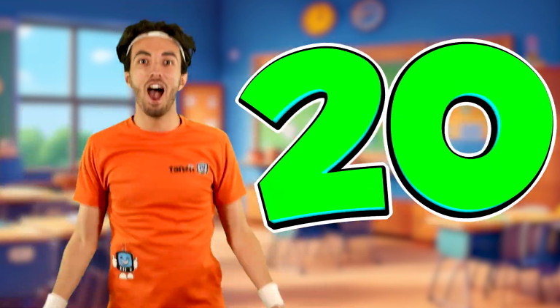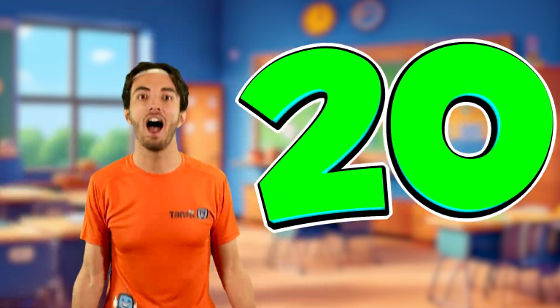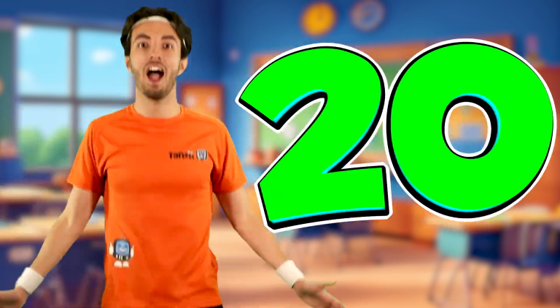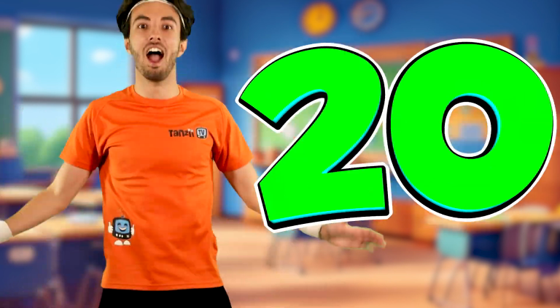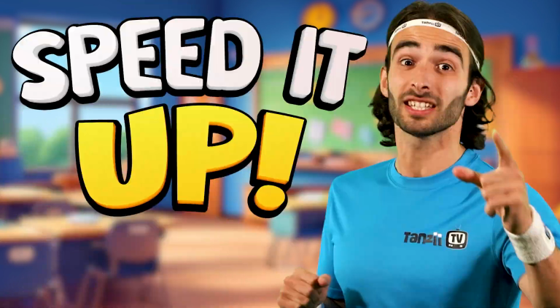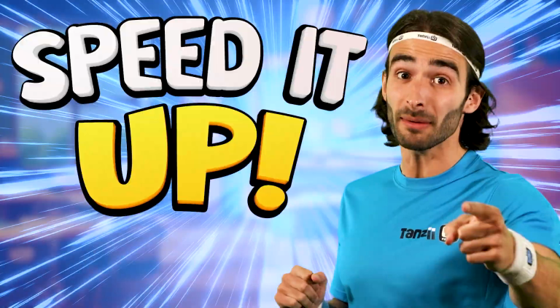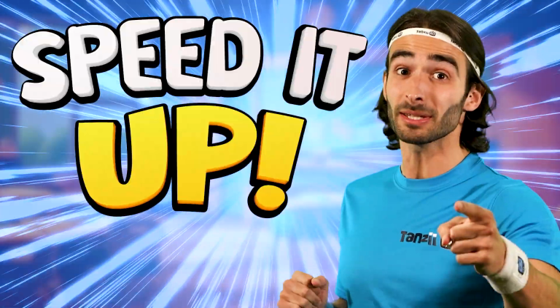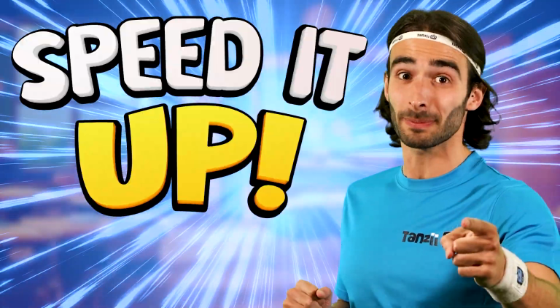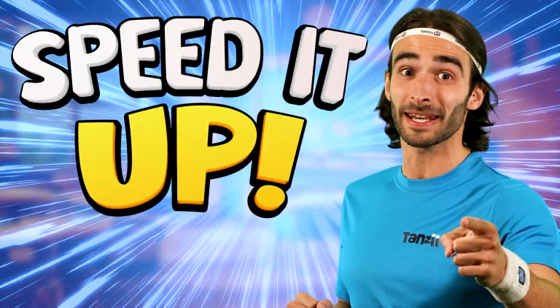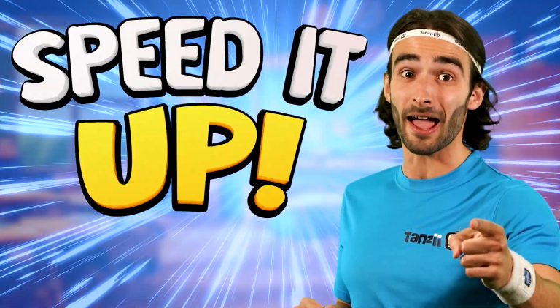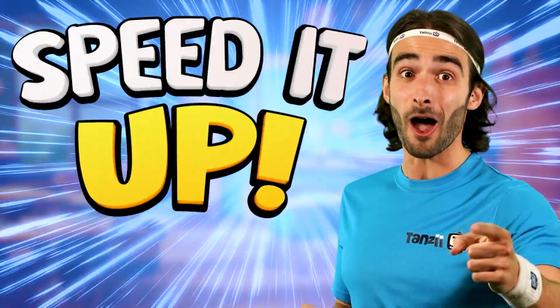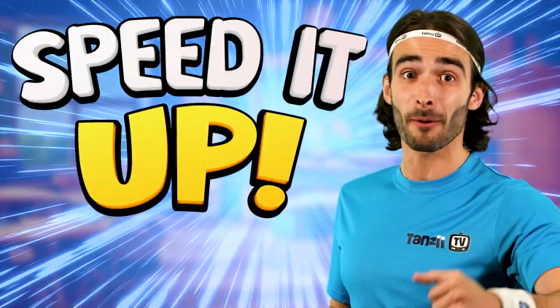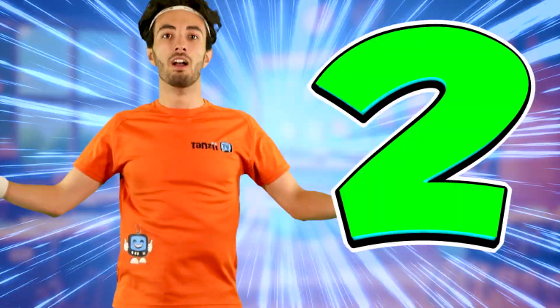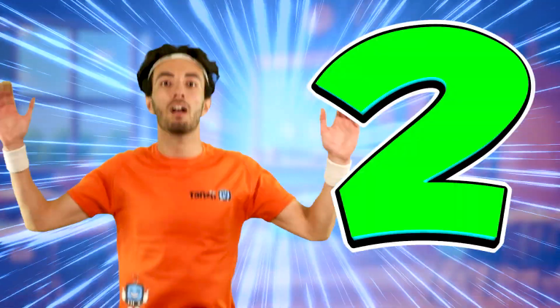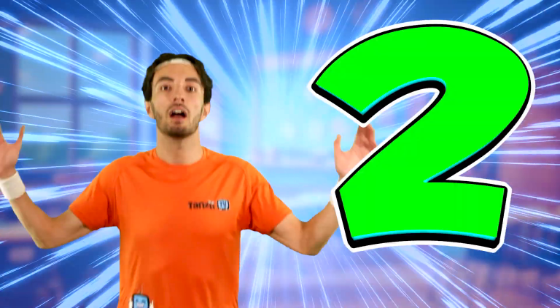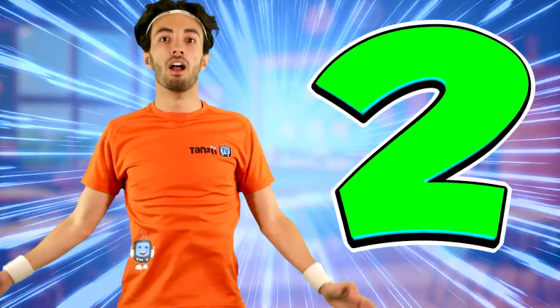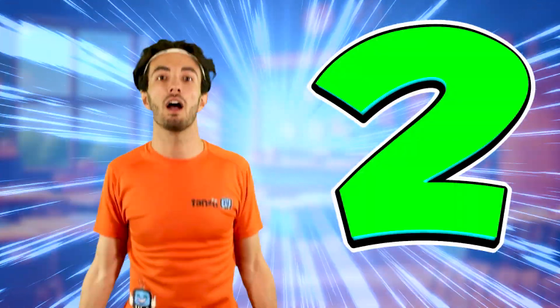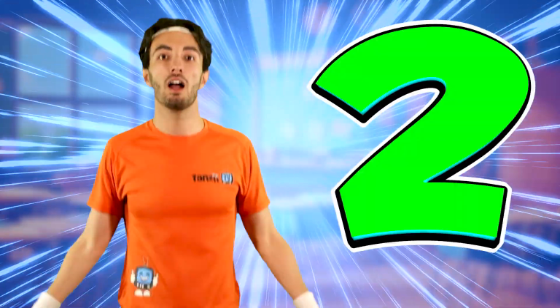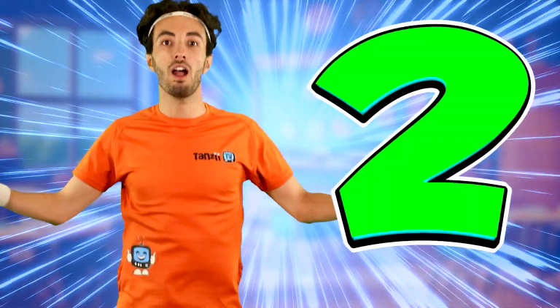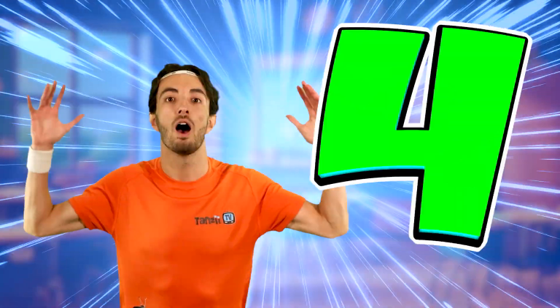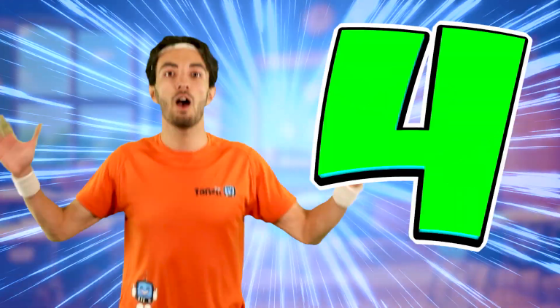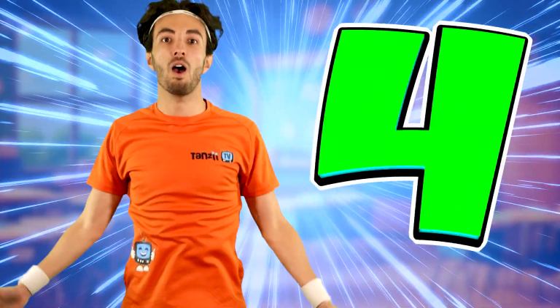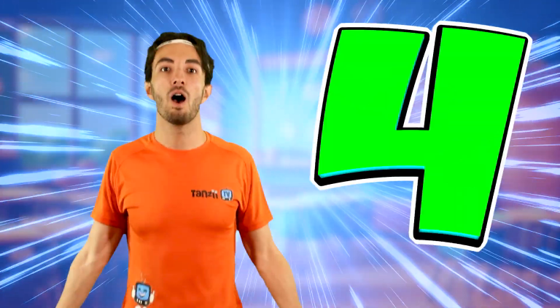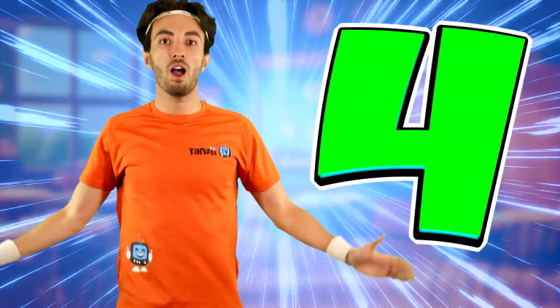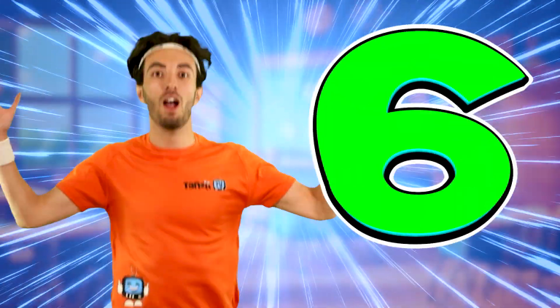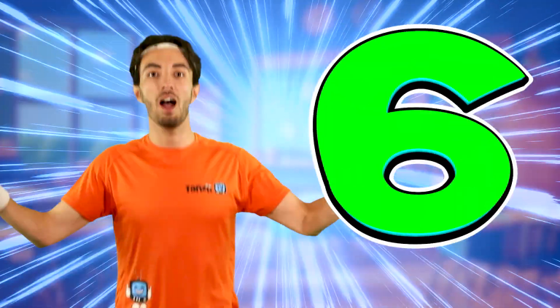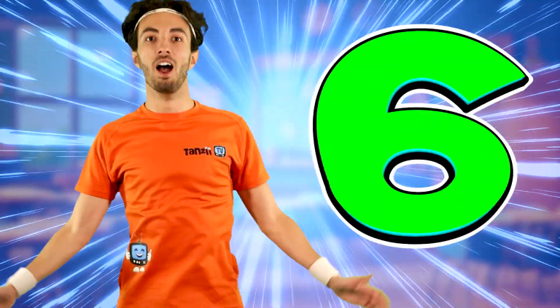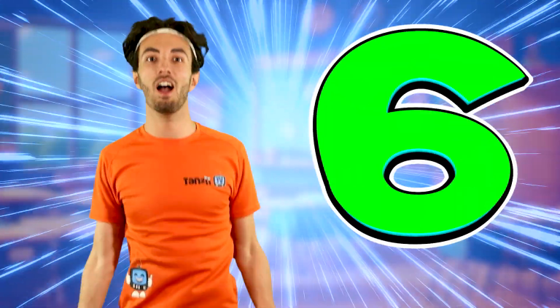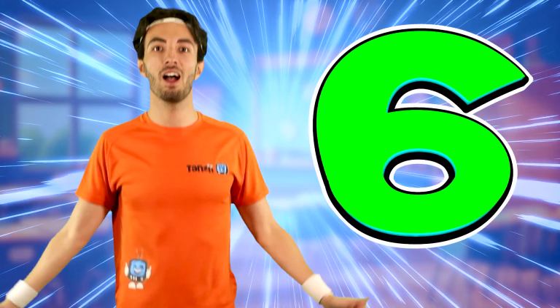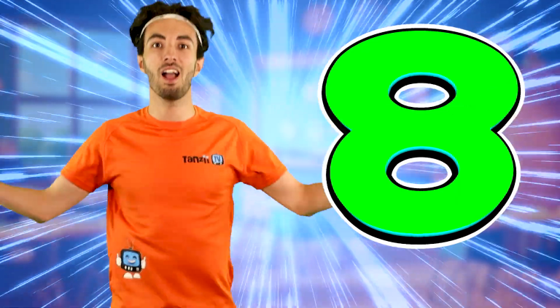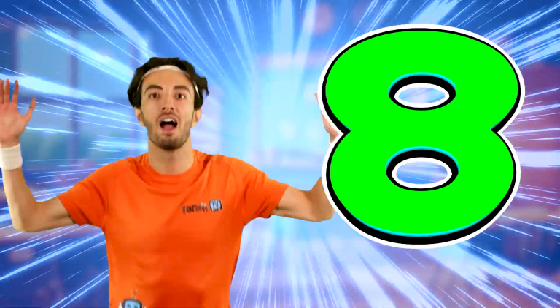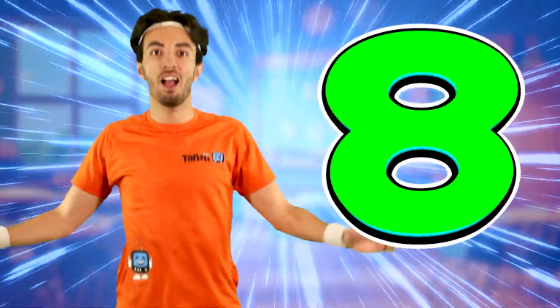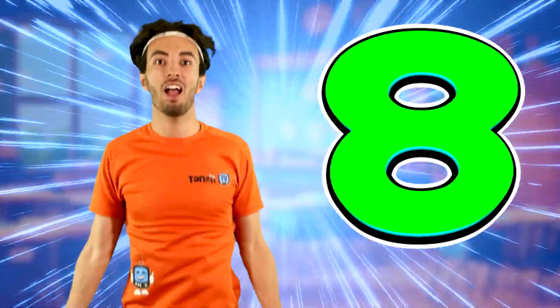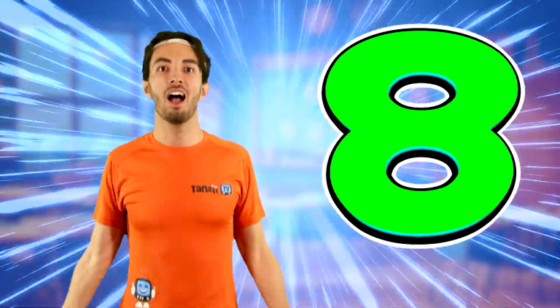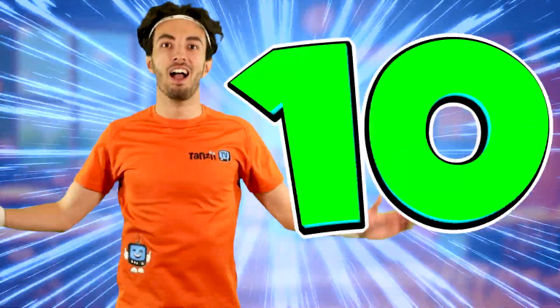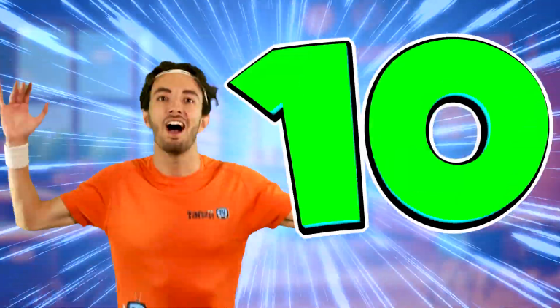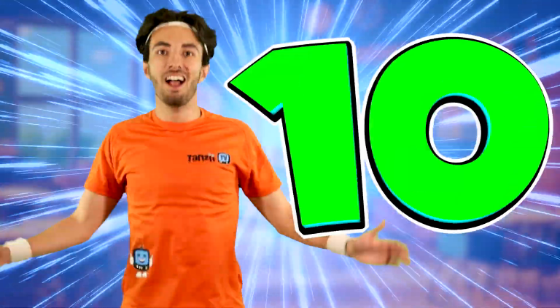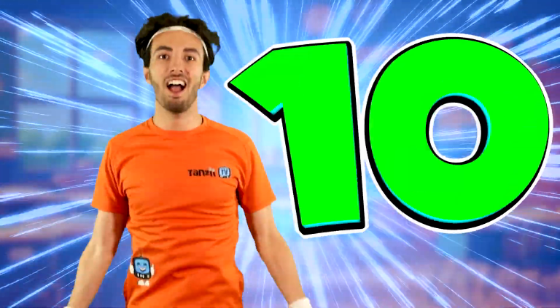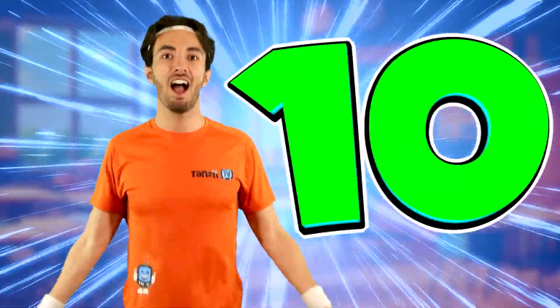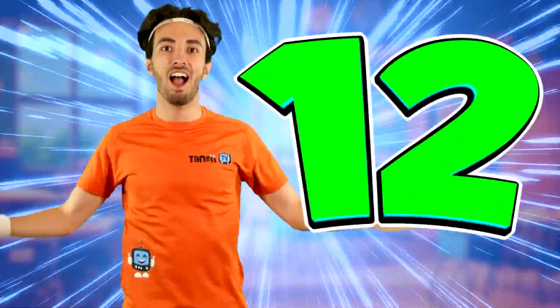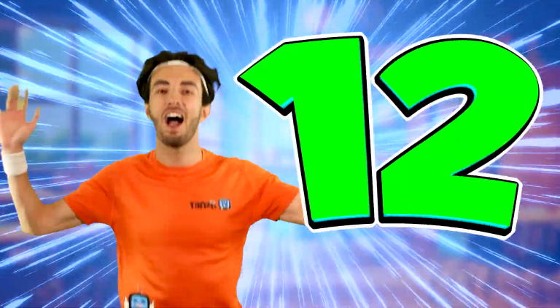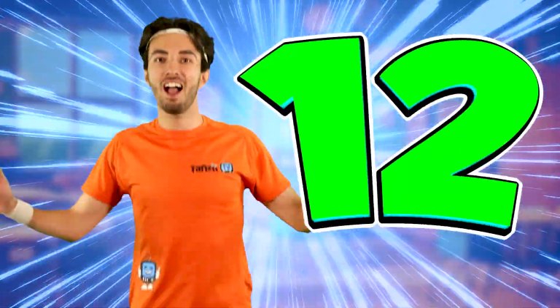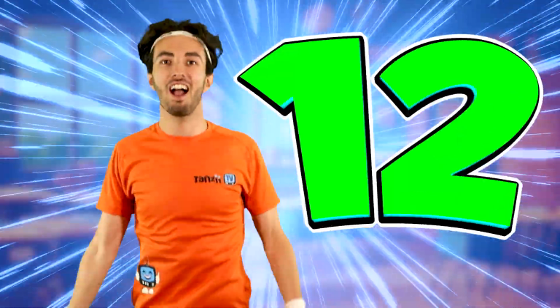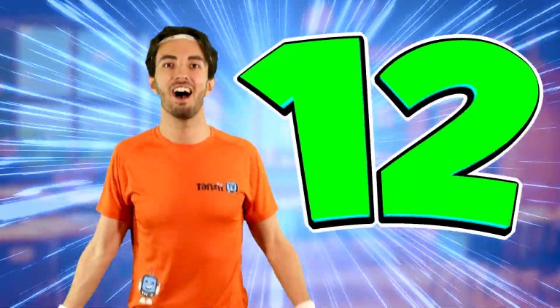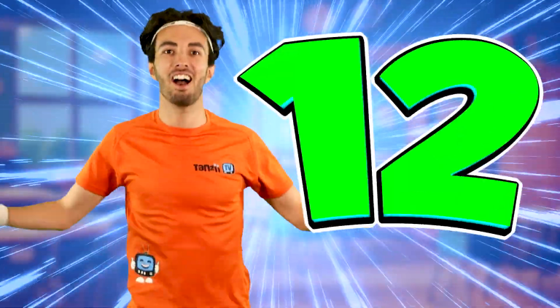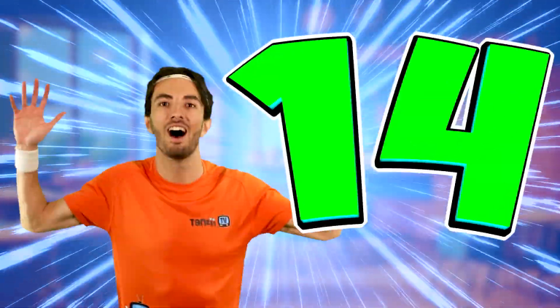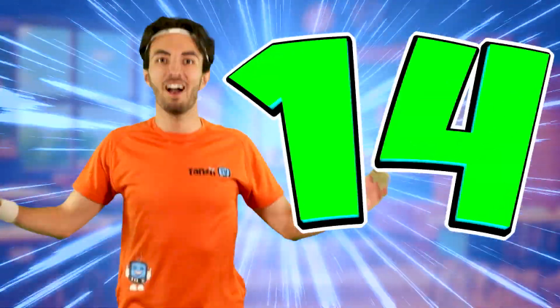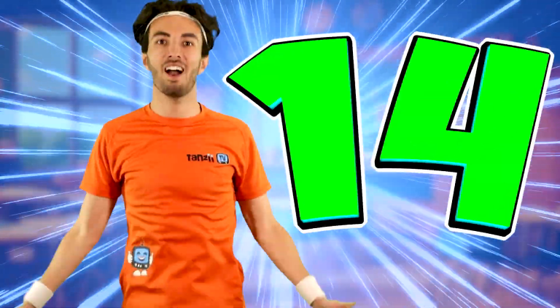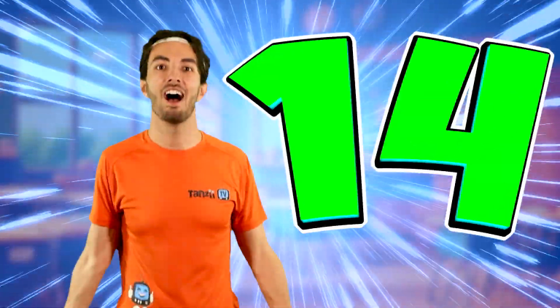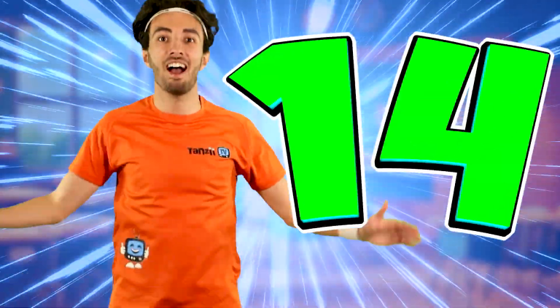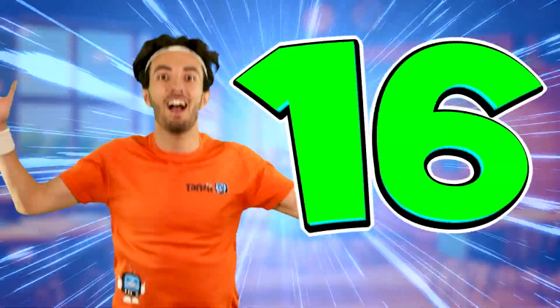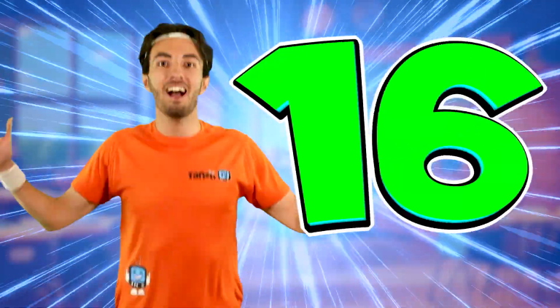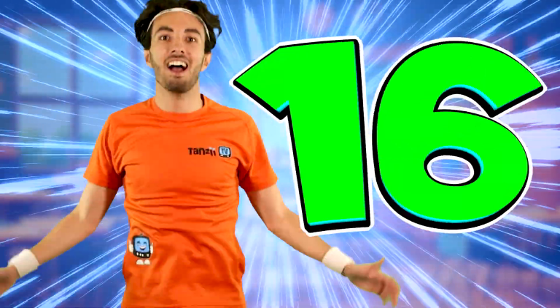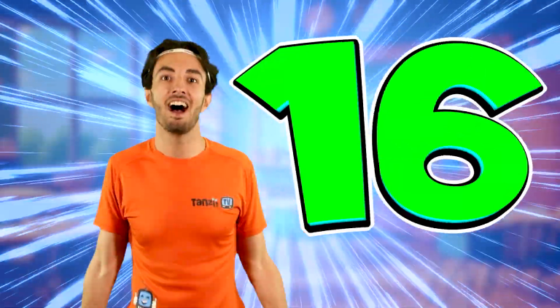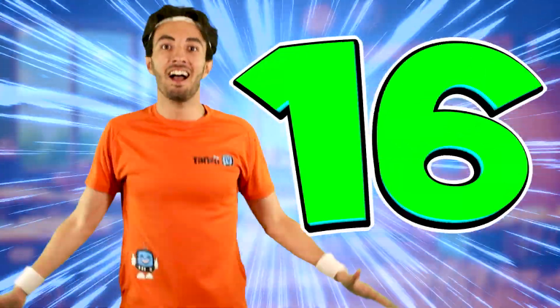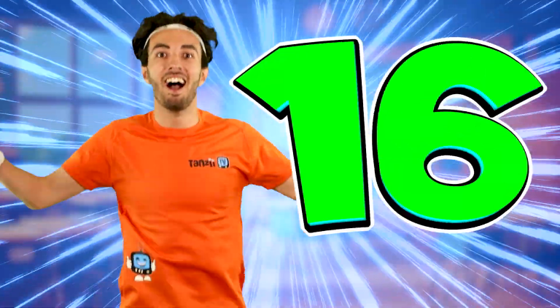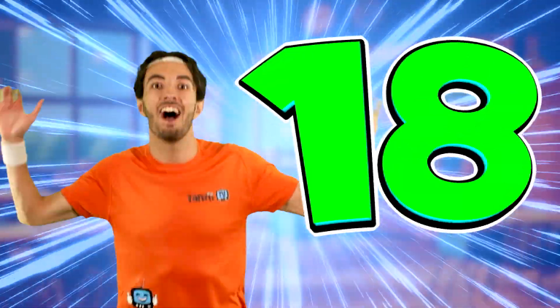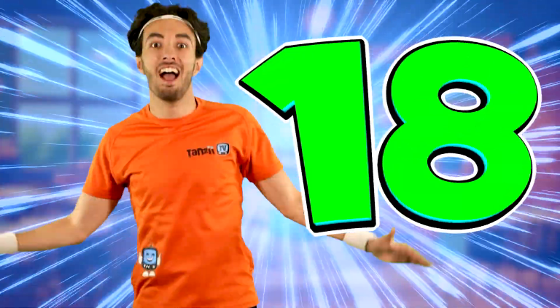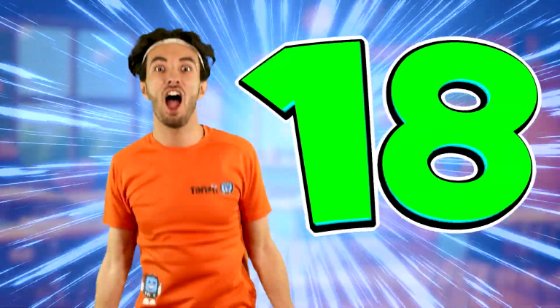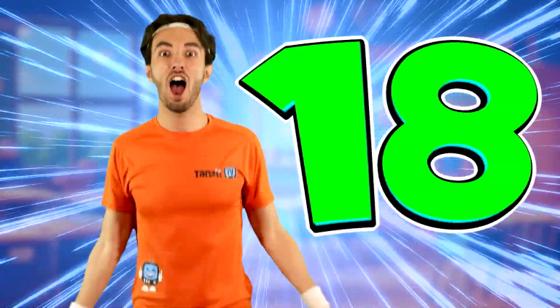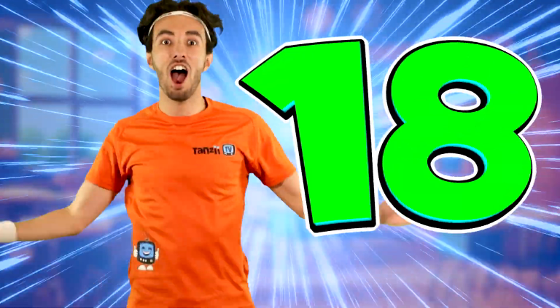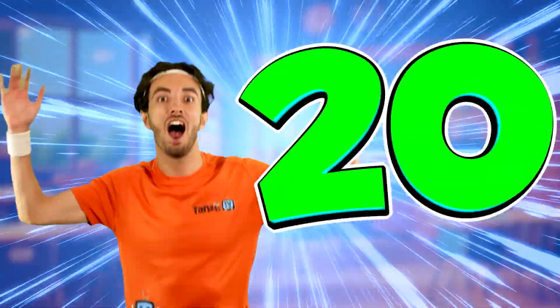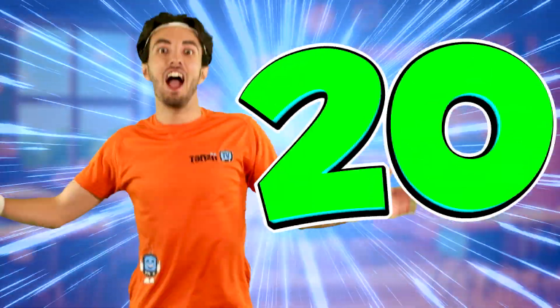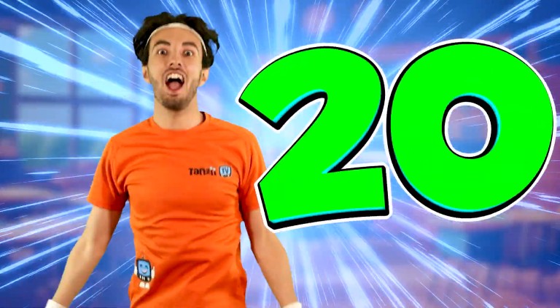Time to speed it up. 2, 4, 6, 8, 10, 12, 14, 16, 18, 20.